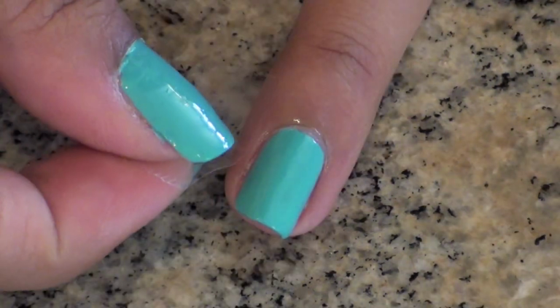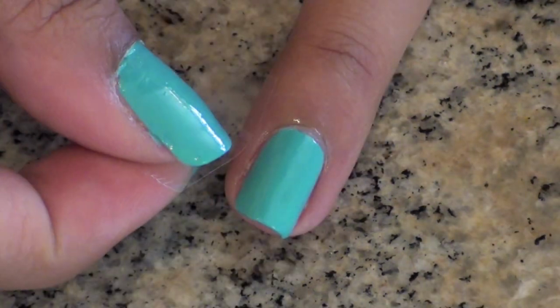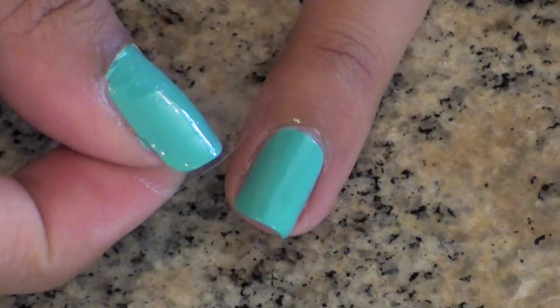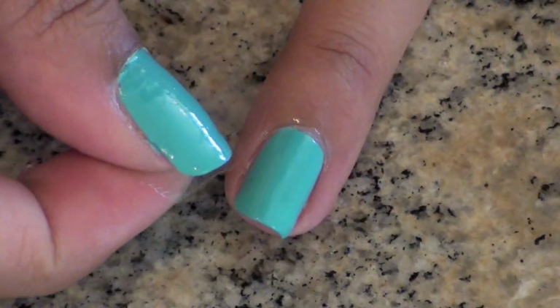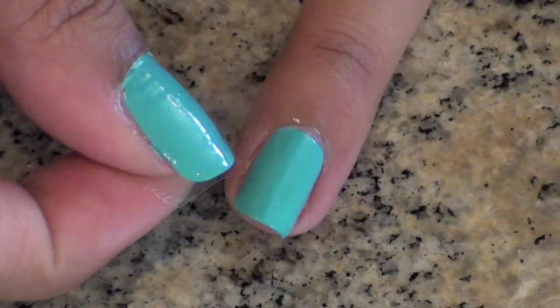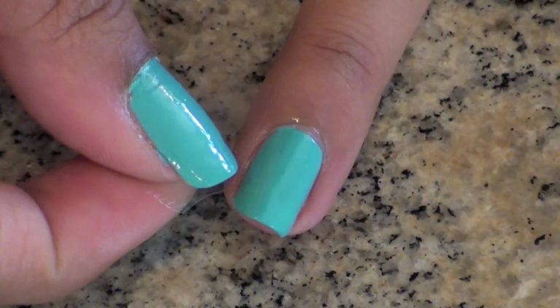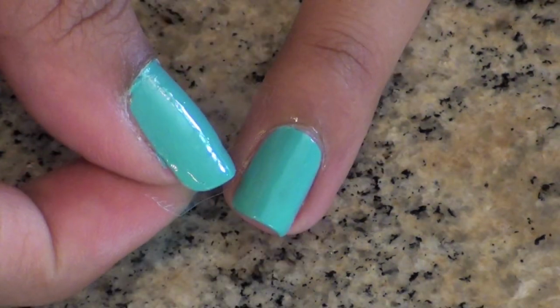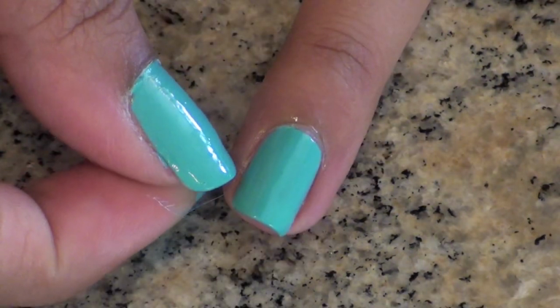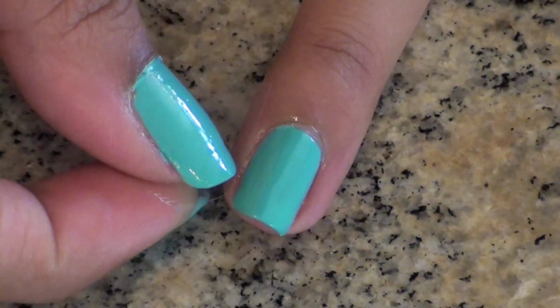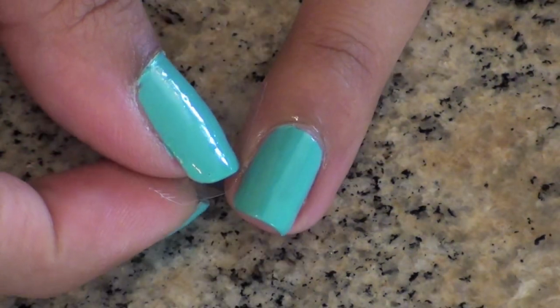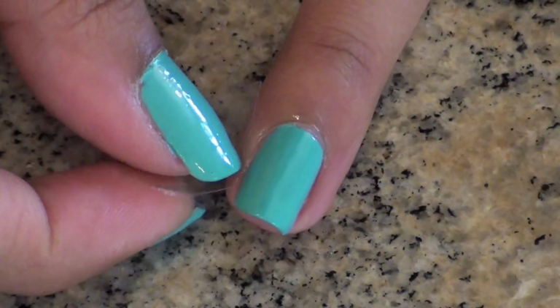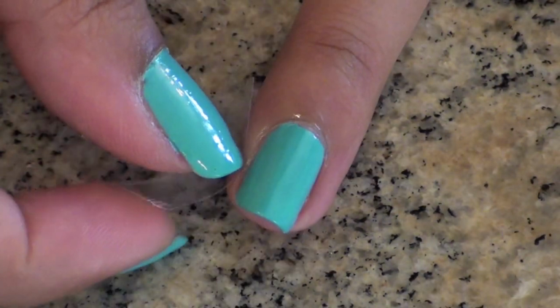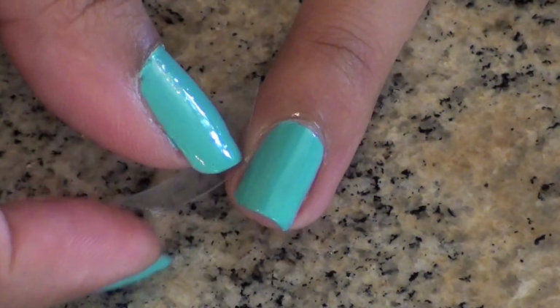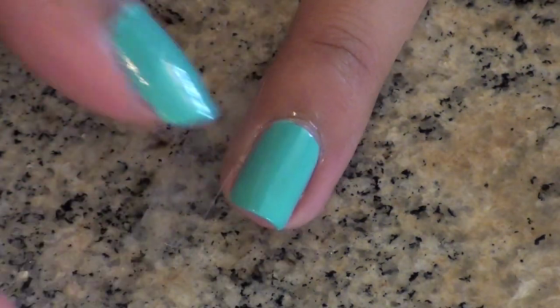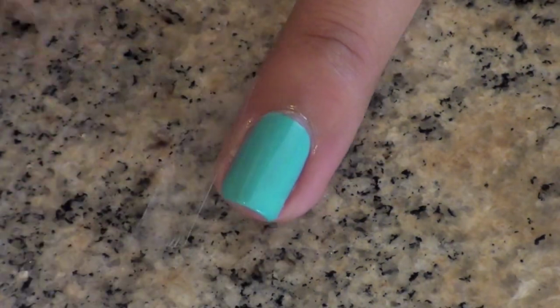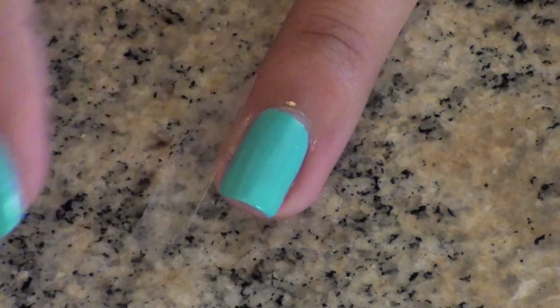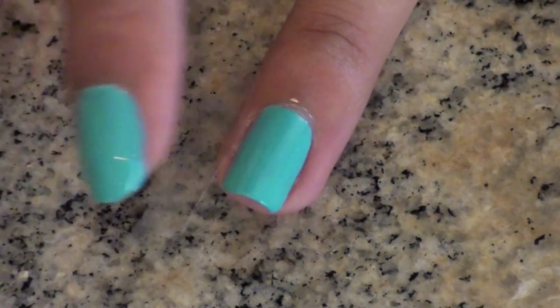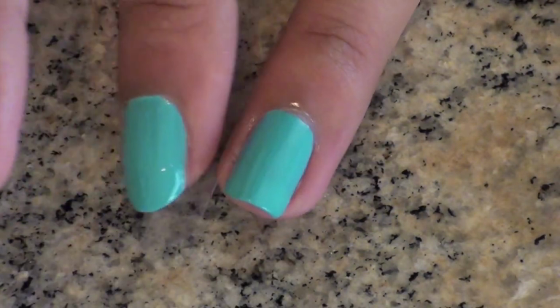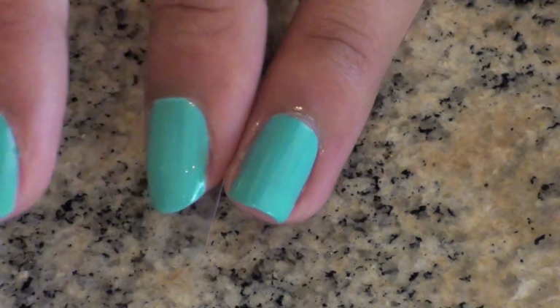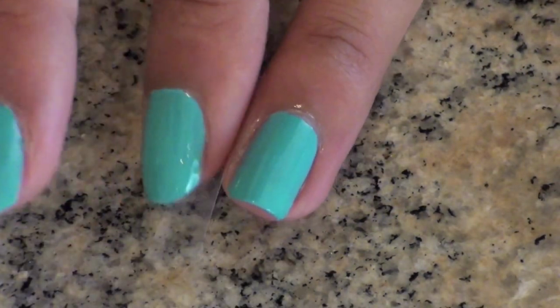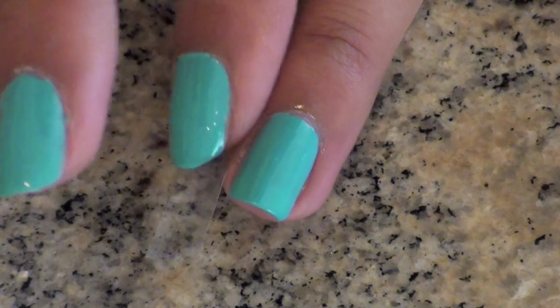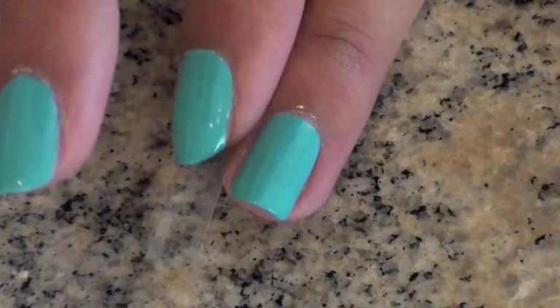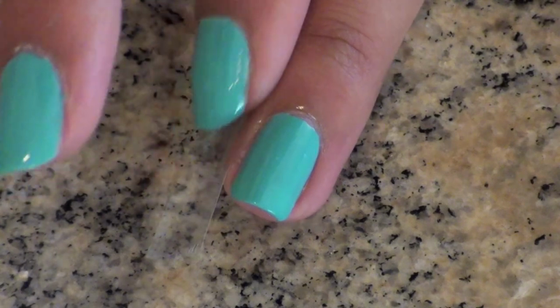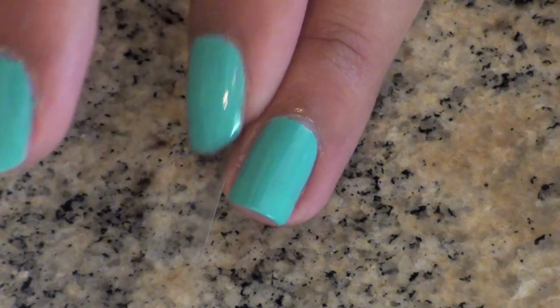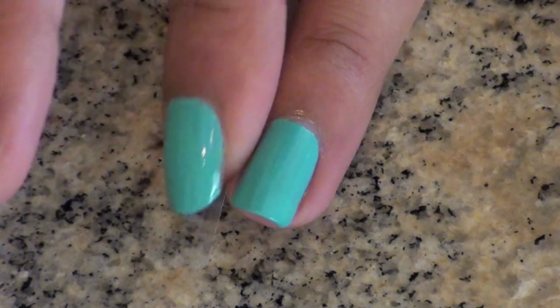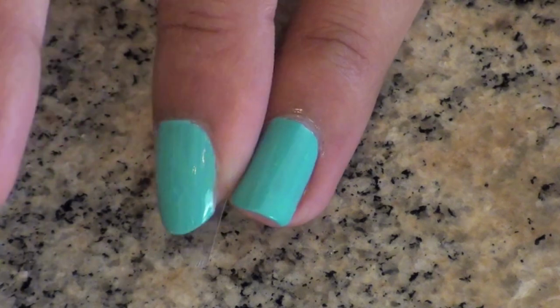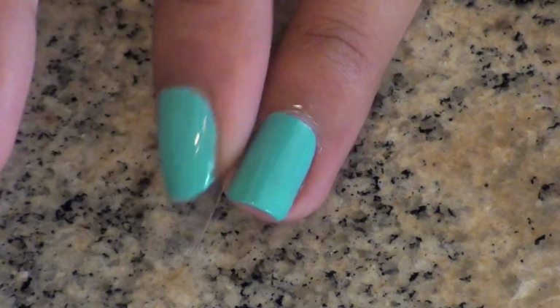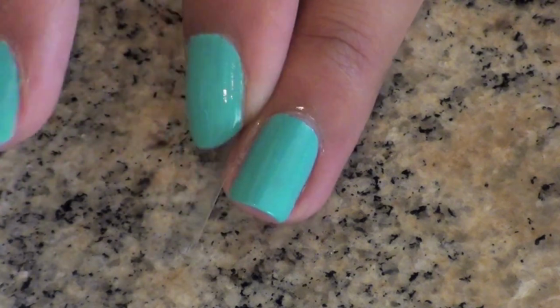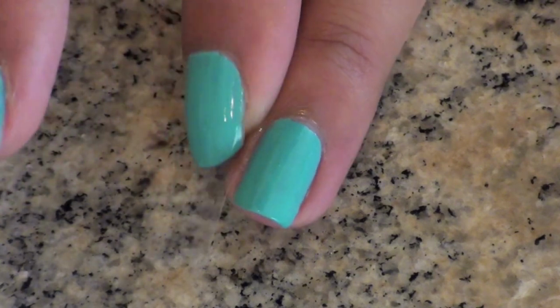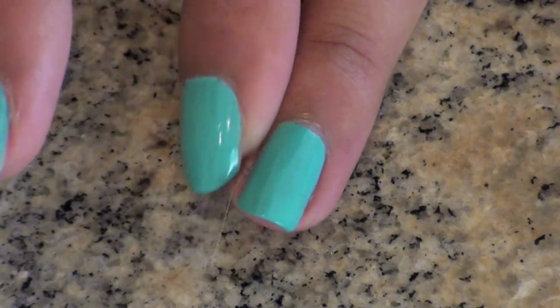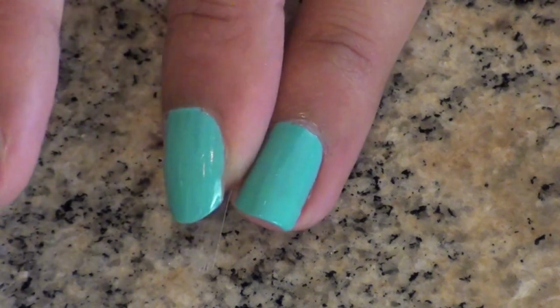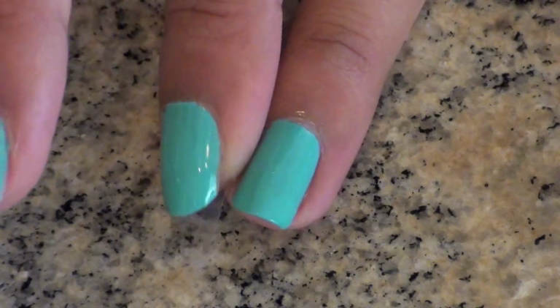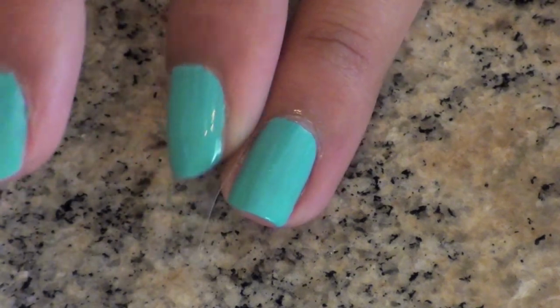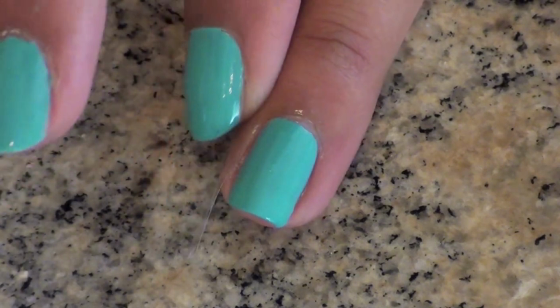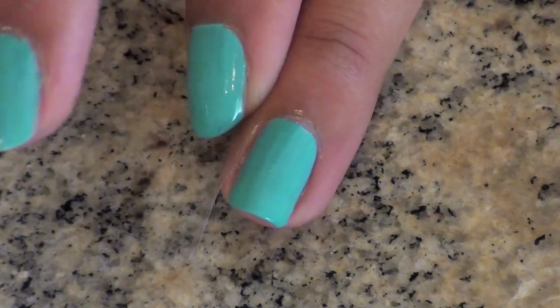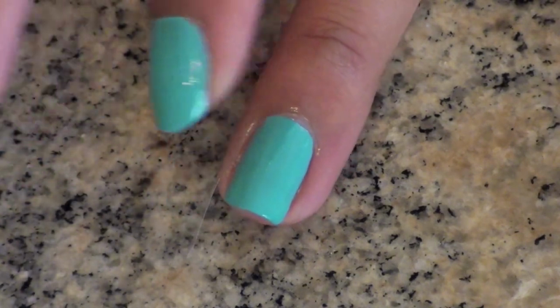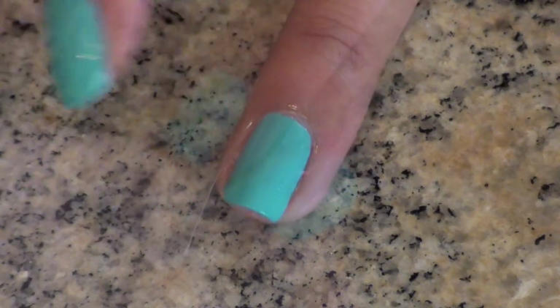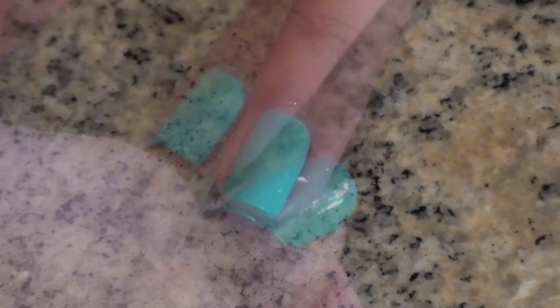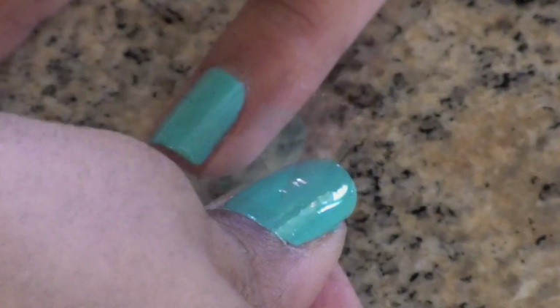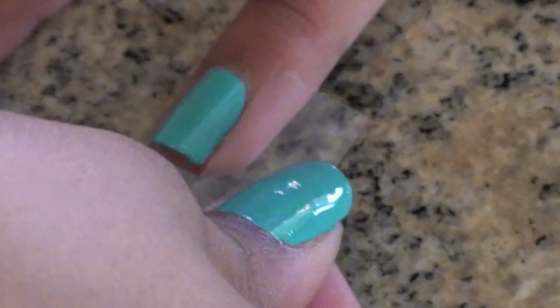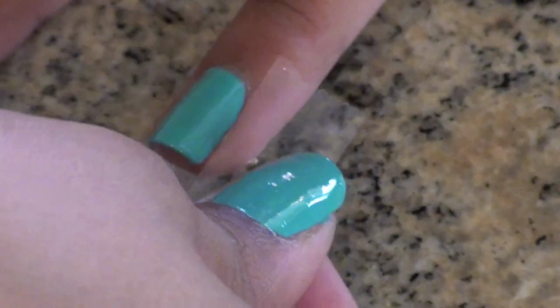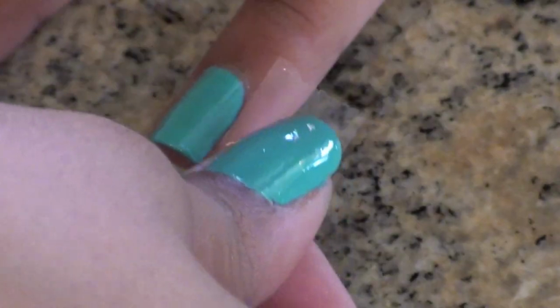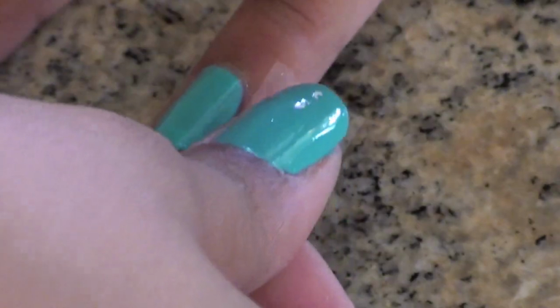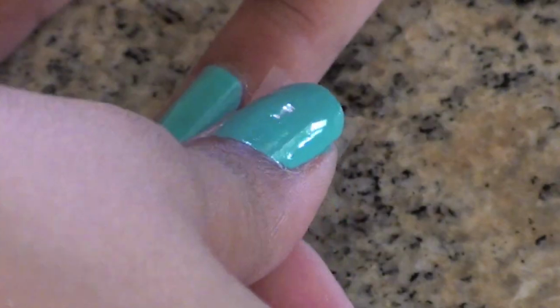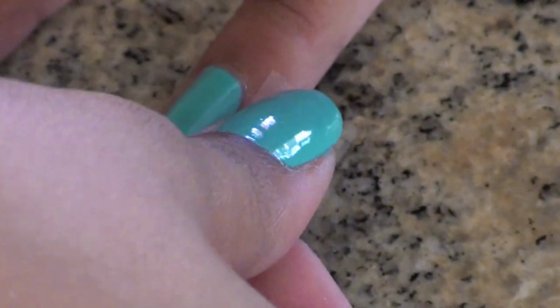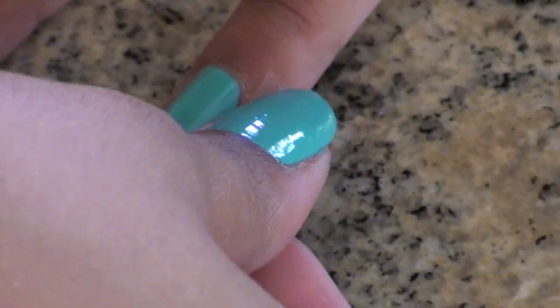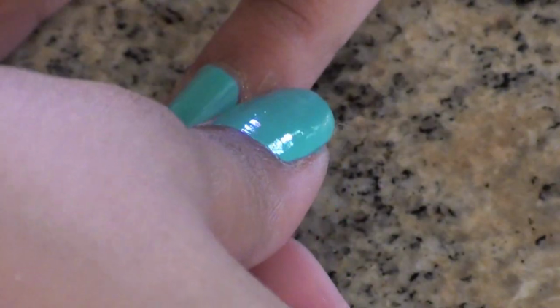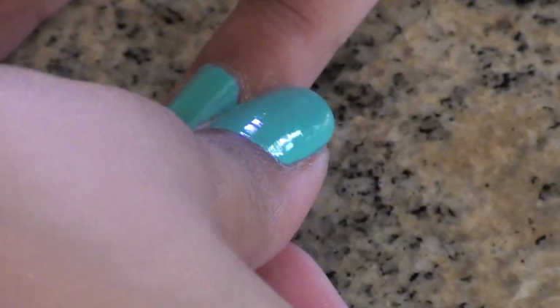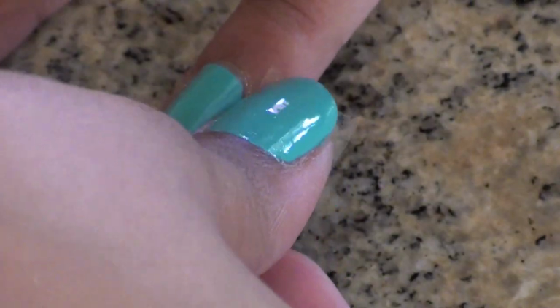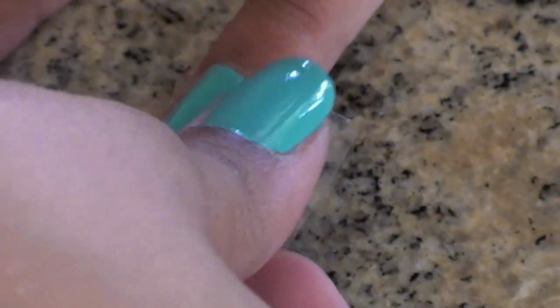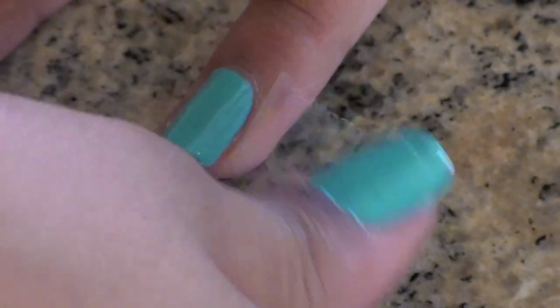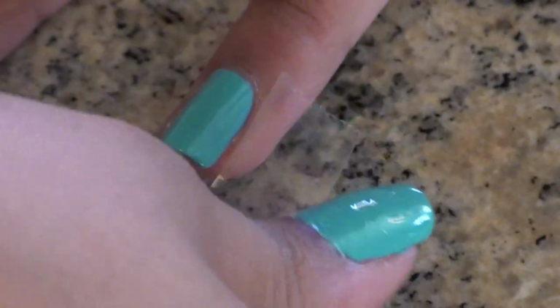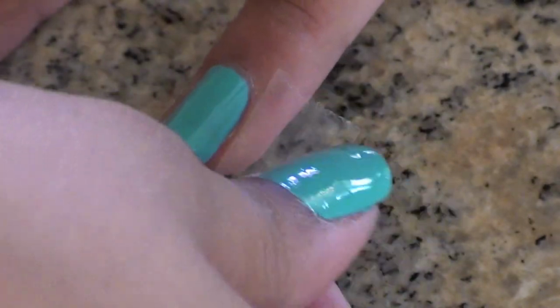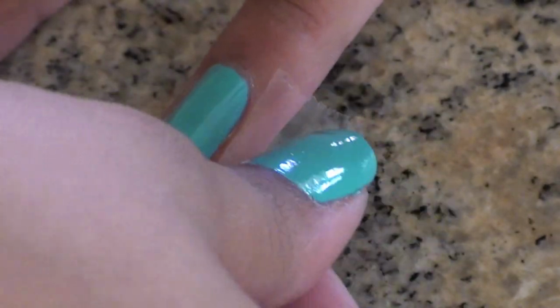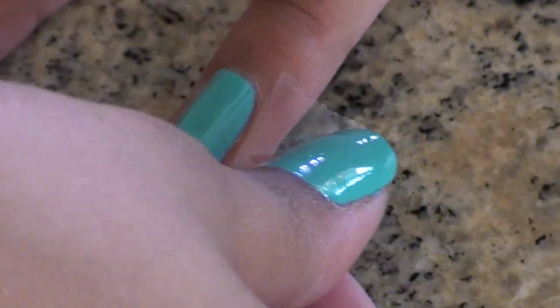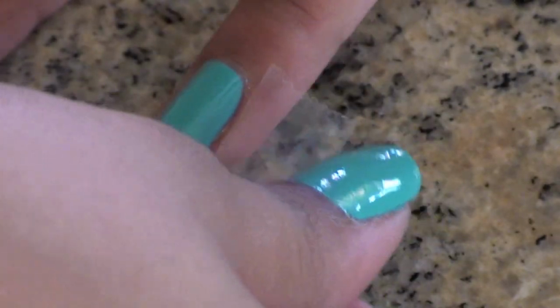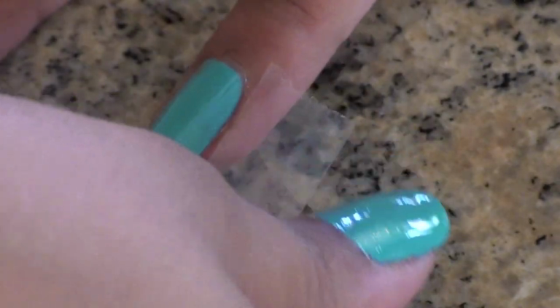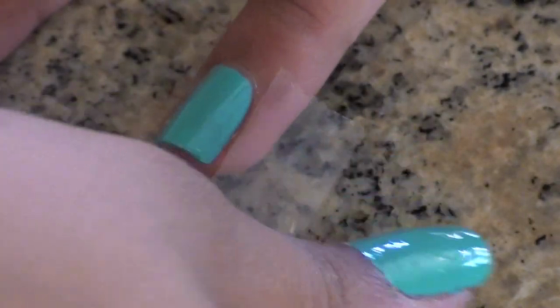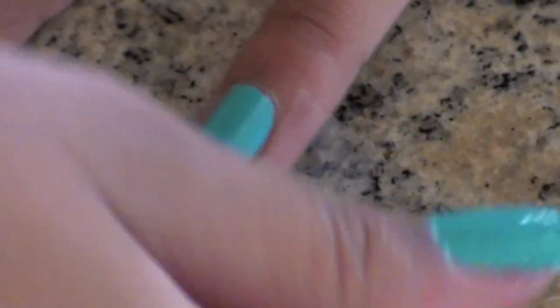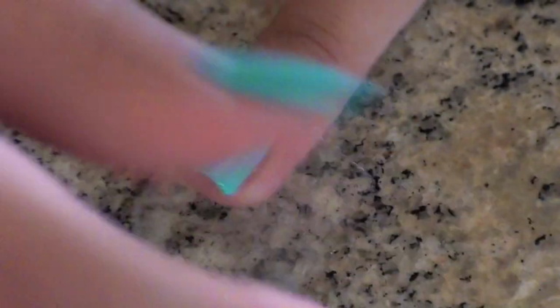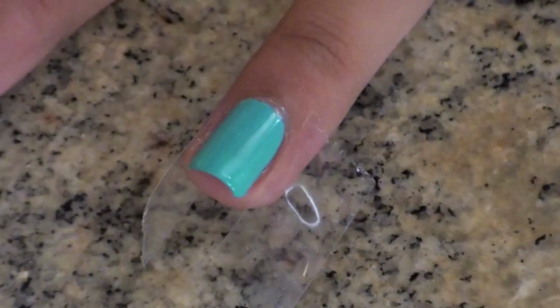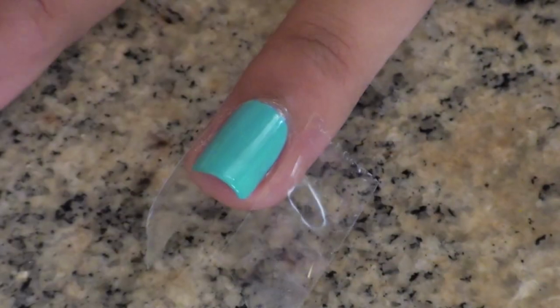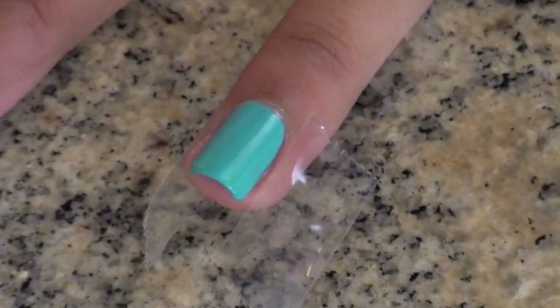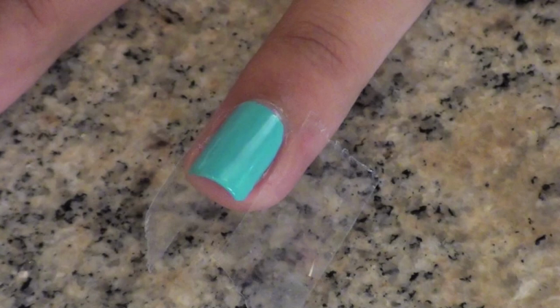Next, we're going to prep our nails for the somewhat messy activity that's coming up next. Go ahead and apply three small pieces of tape to the sides of your nails.